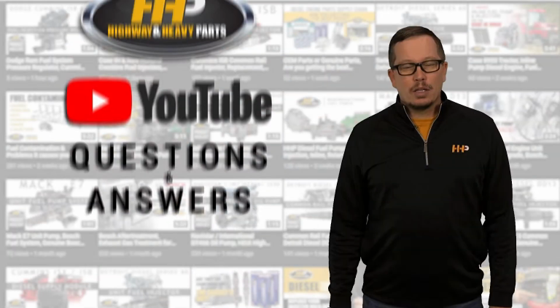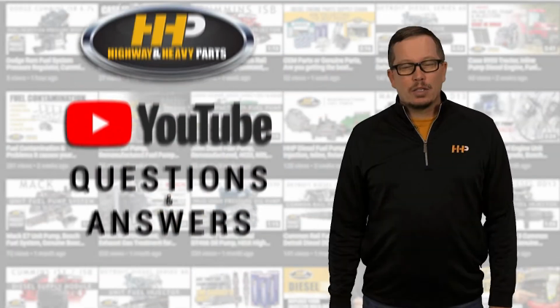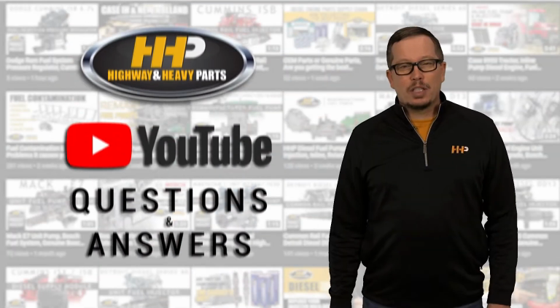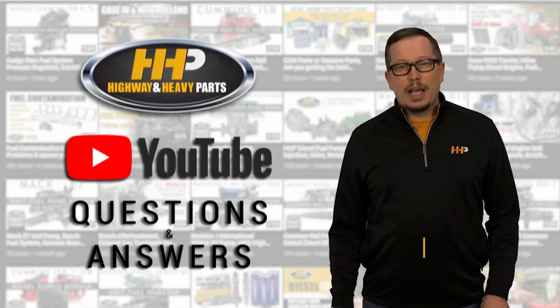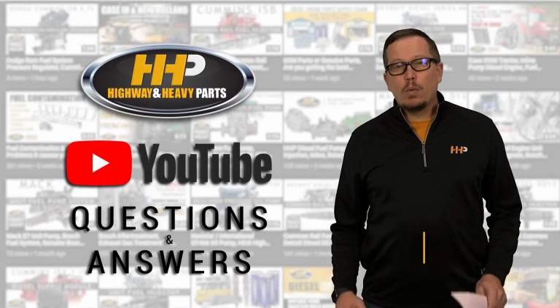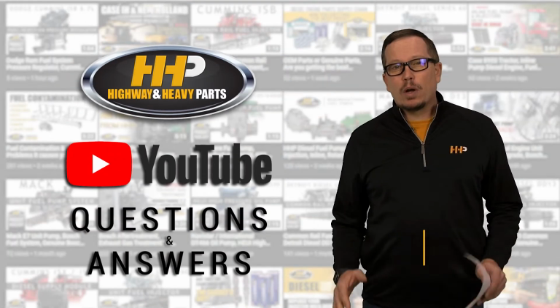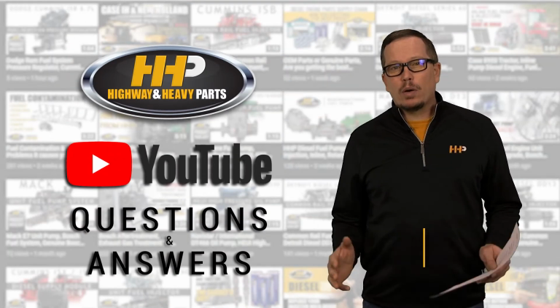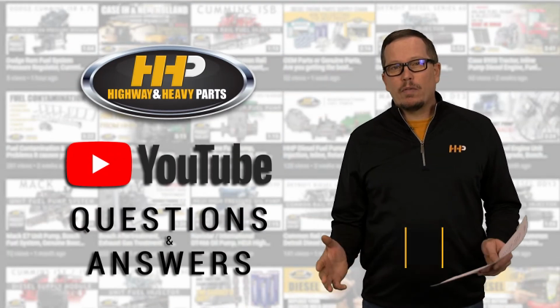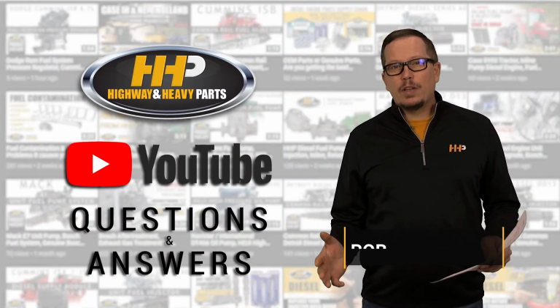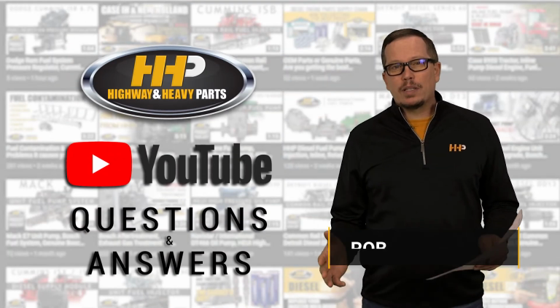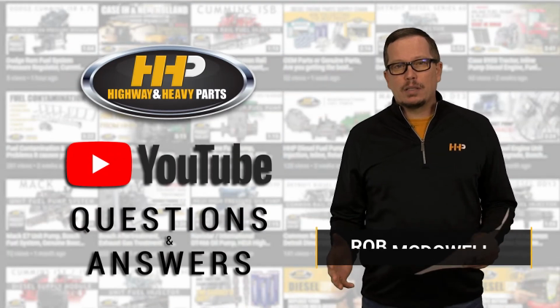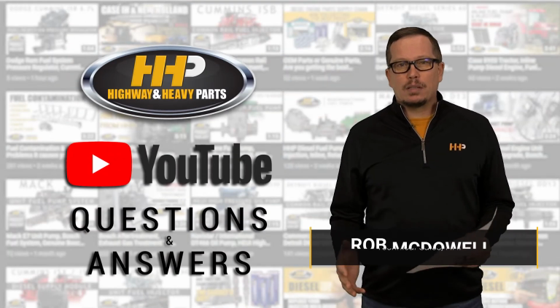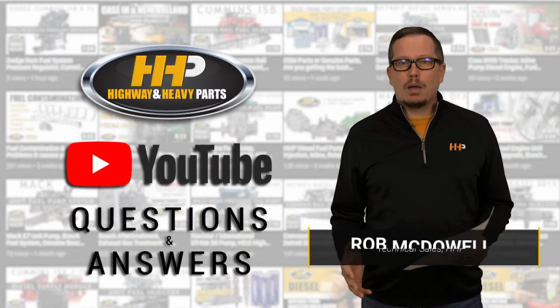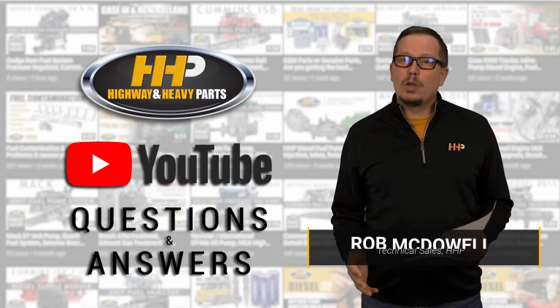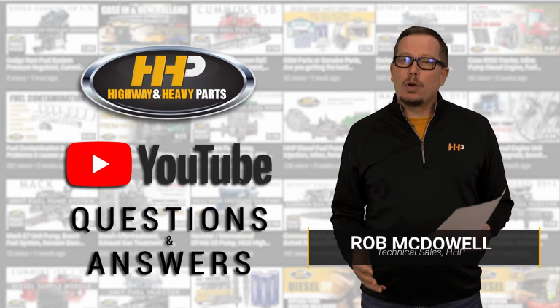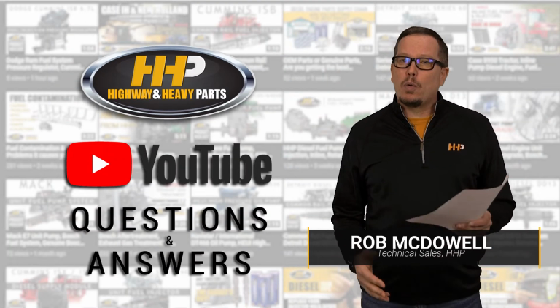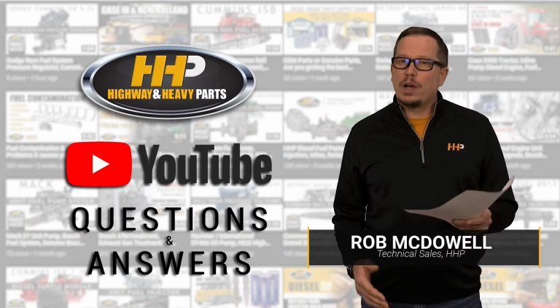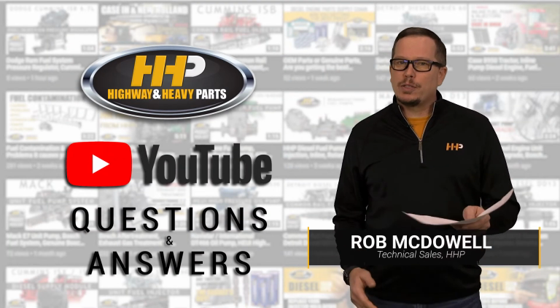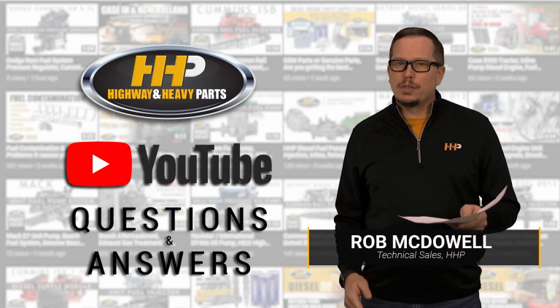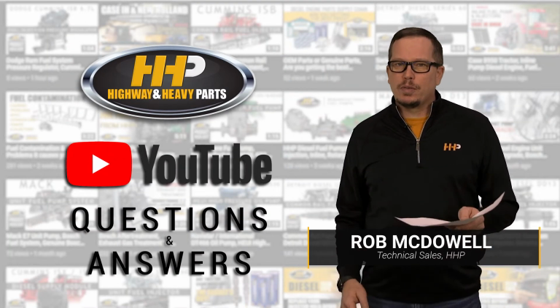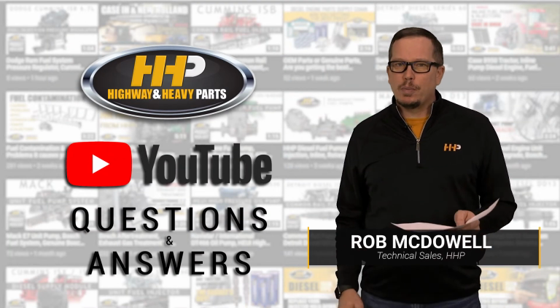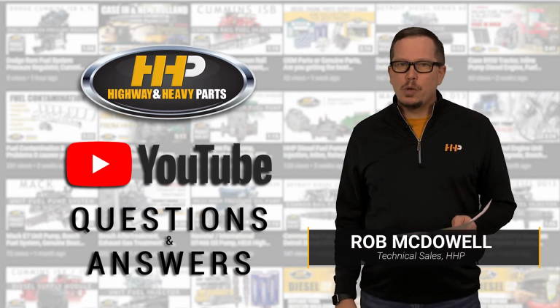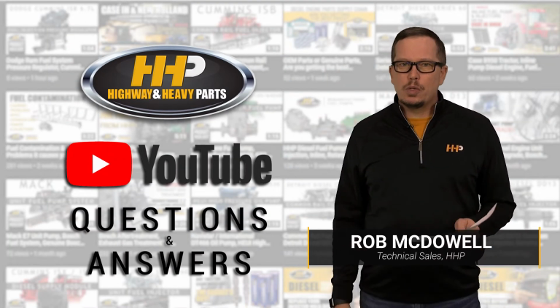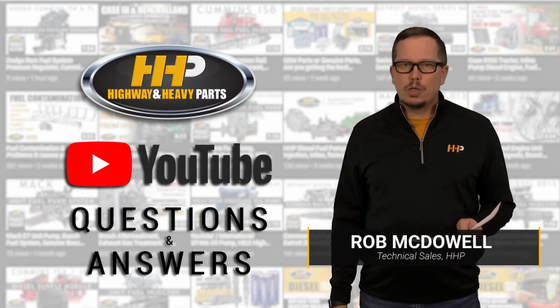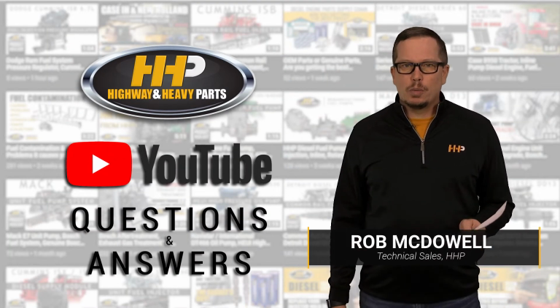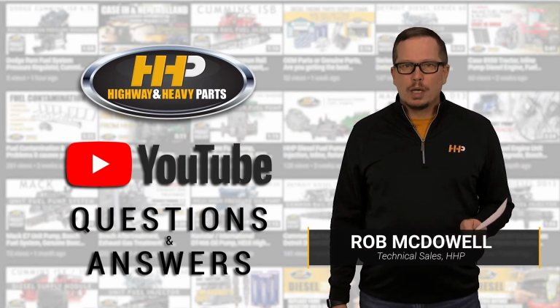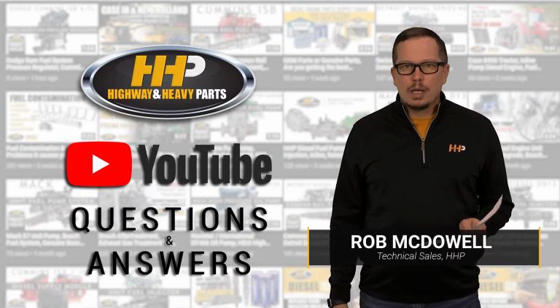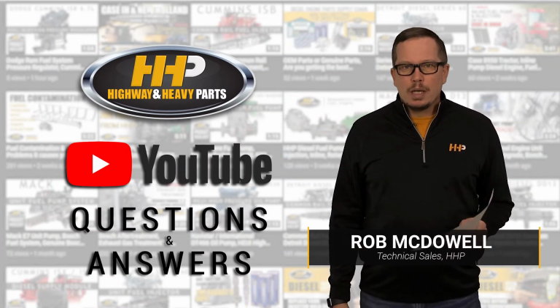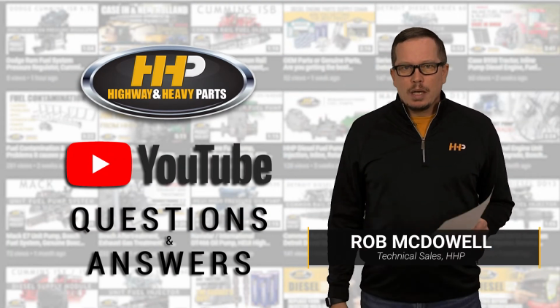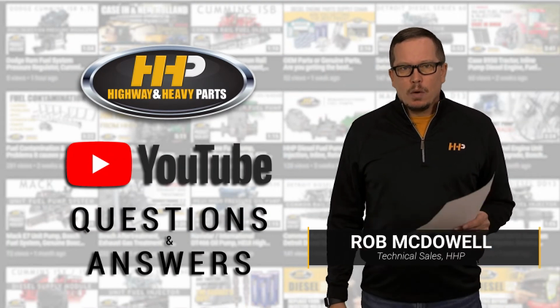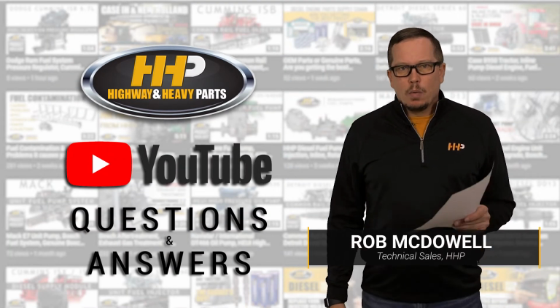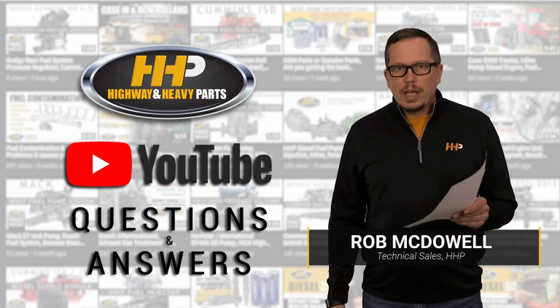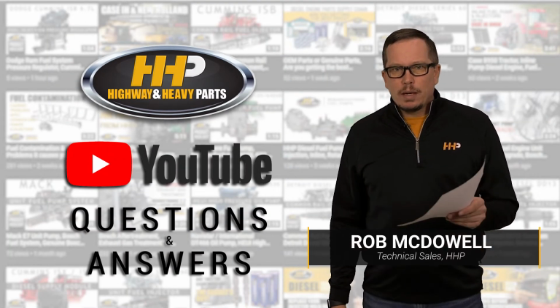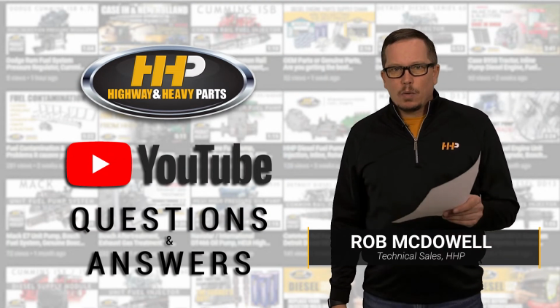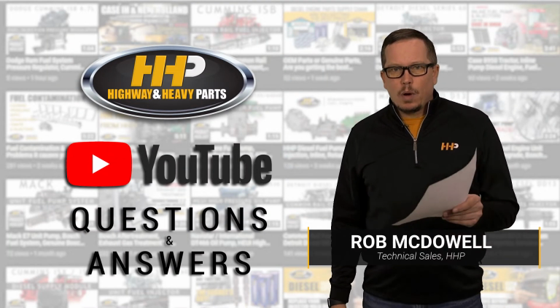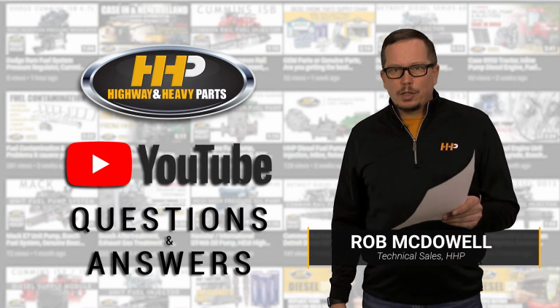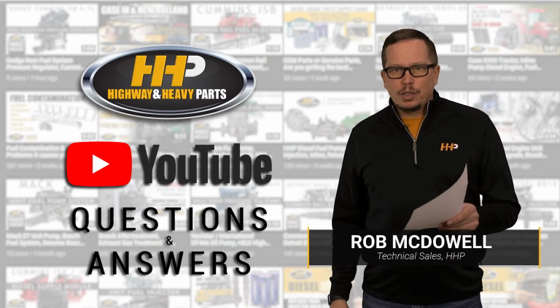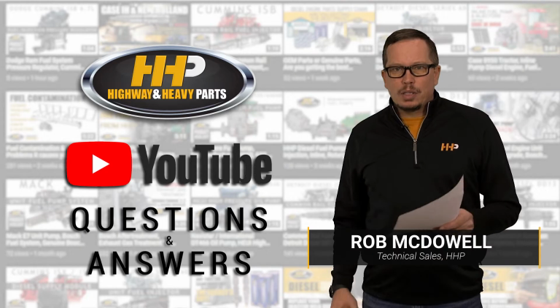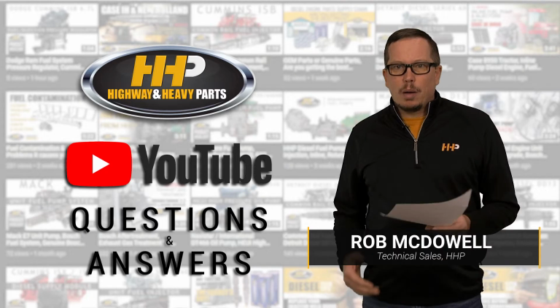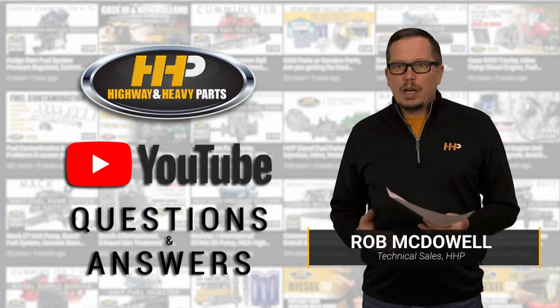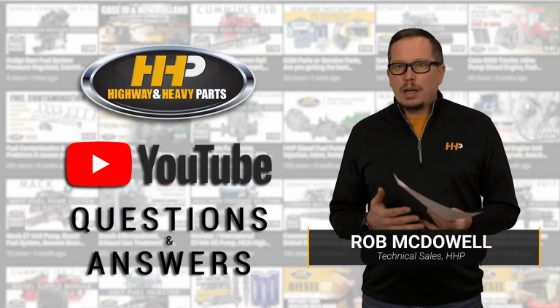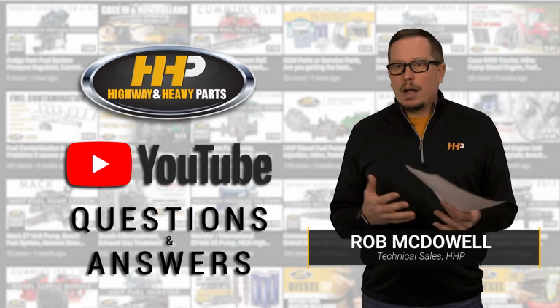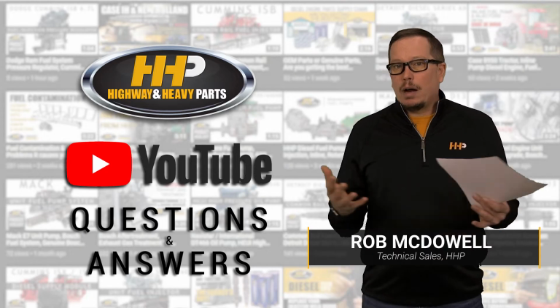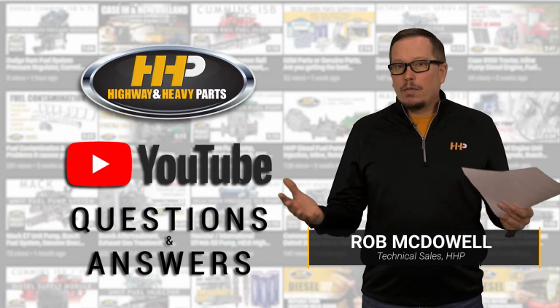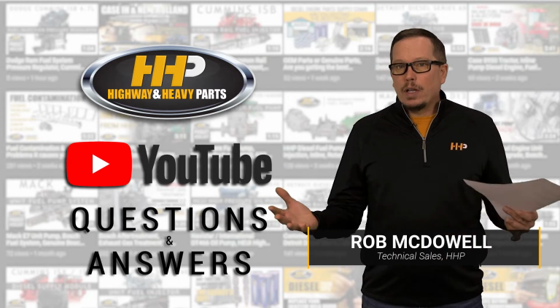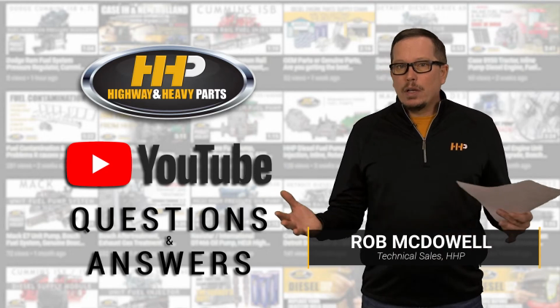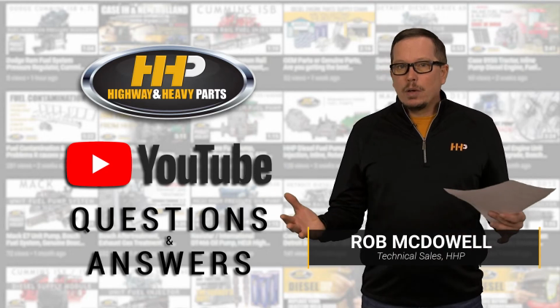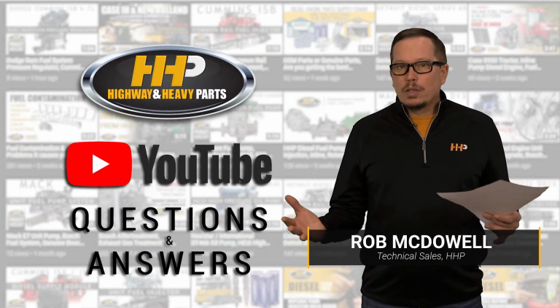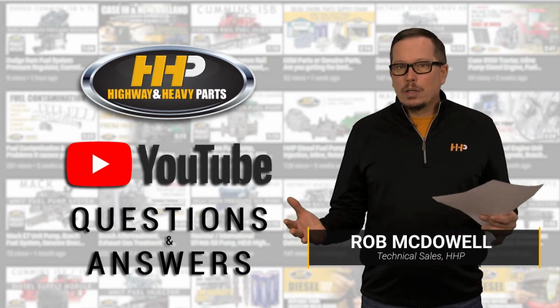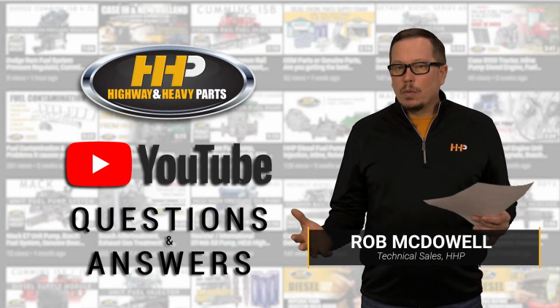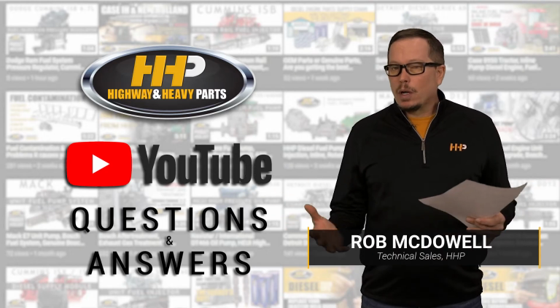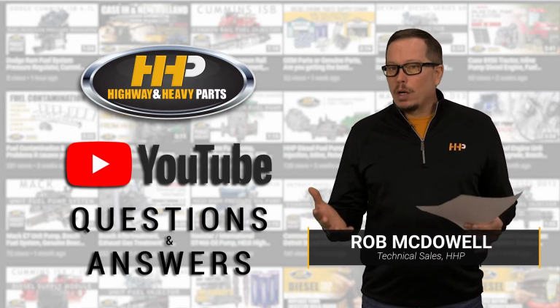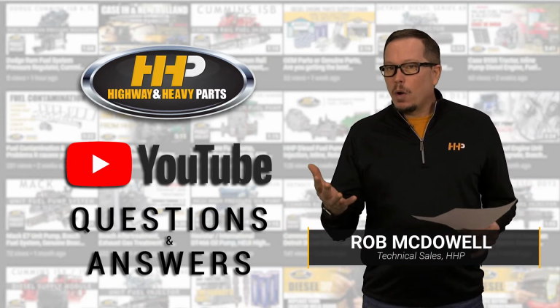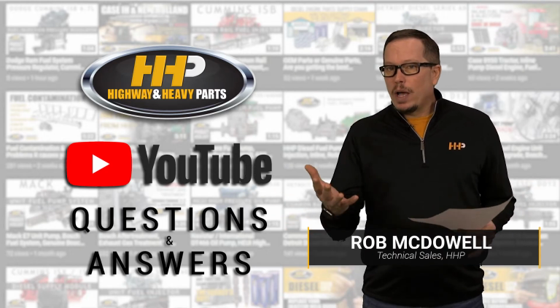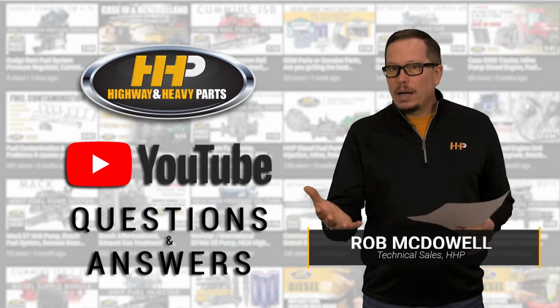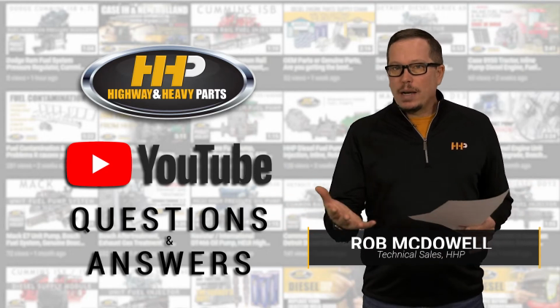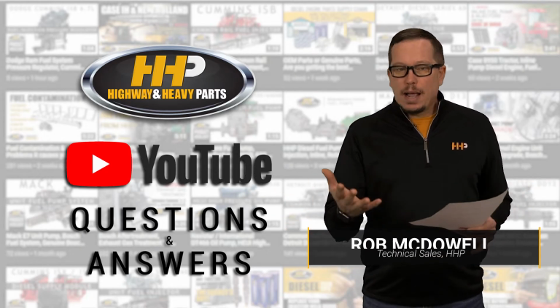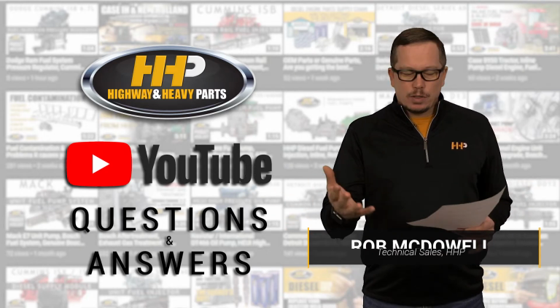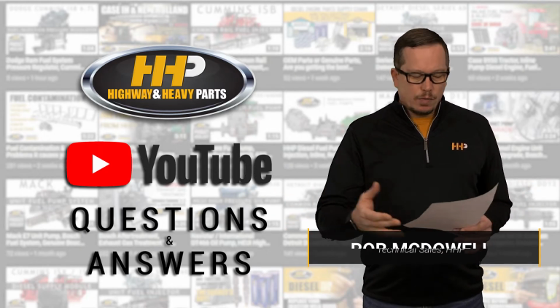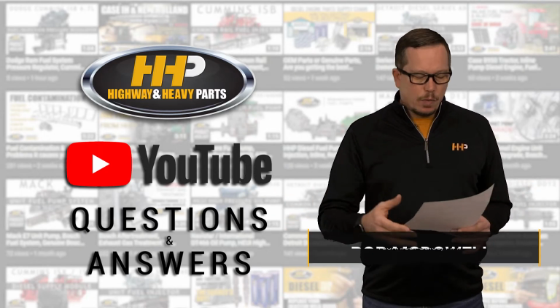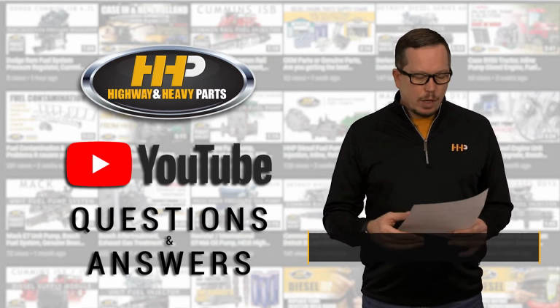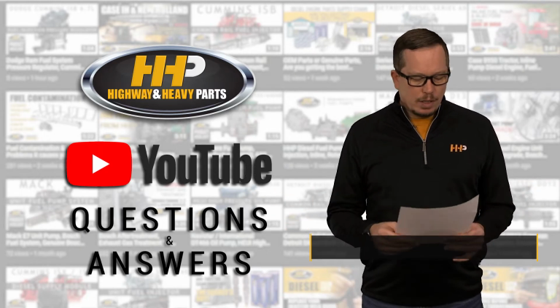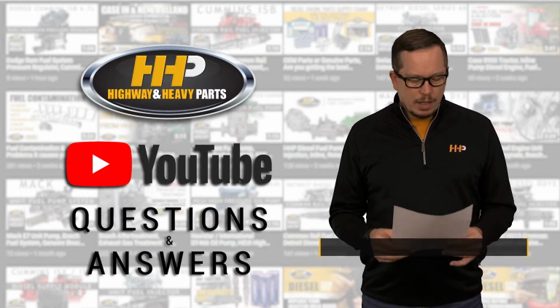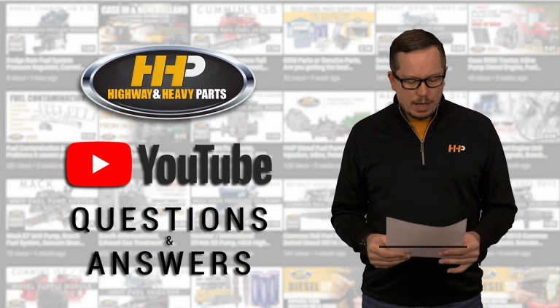Today we're going to visit some of your questions from YouTube. We got questions coming in on our videos that we're going to go ahead and answer for you today.